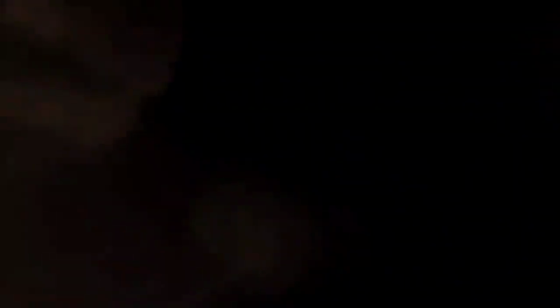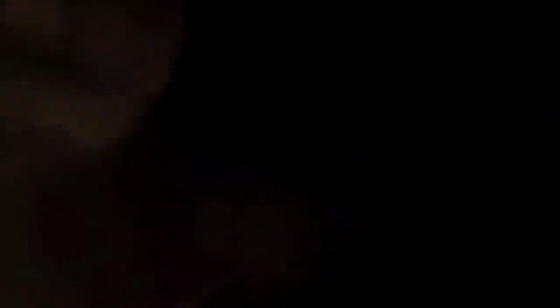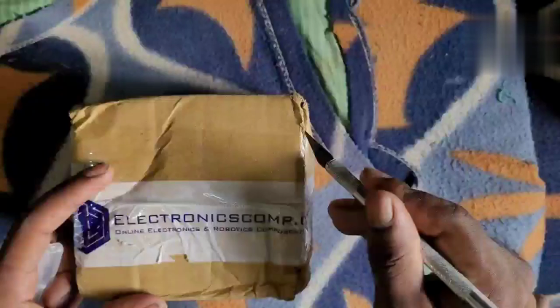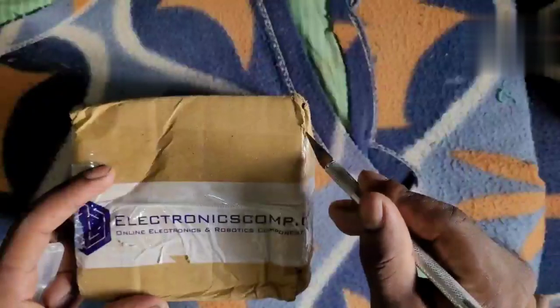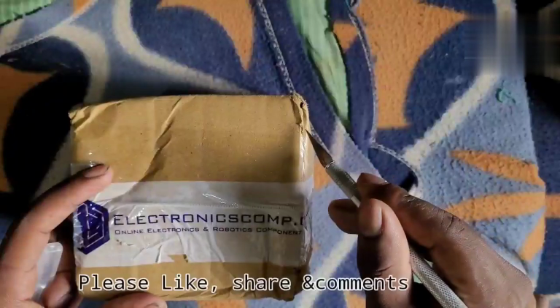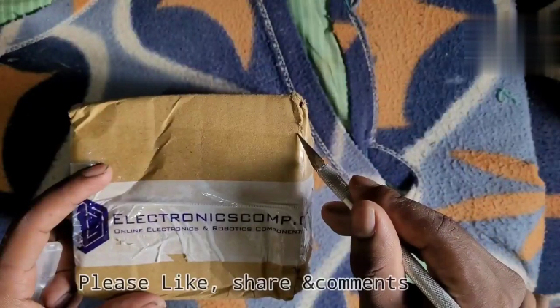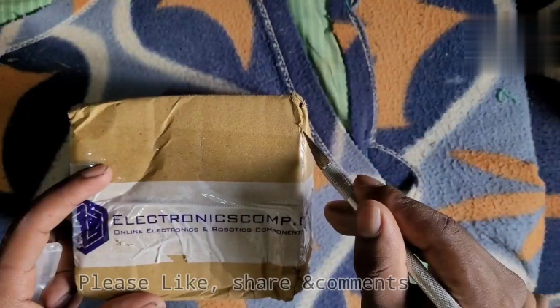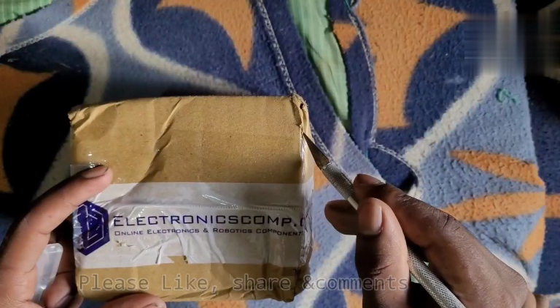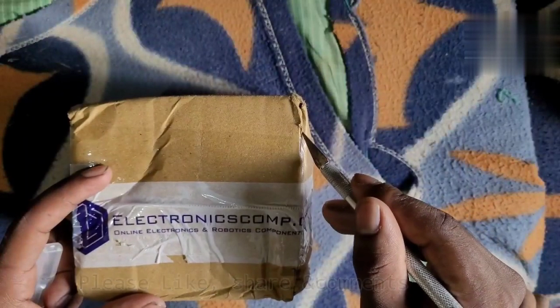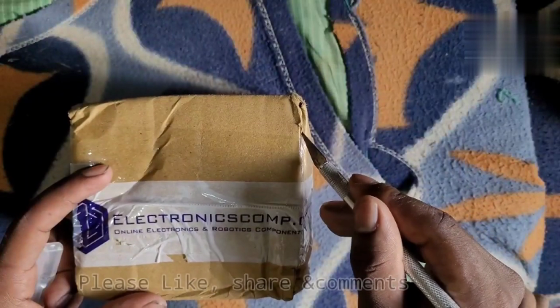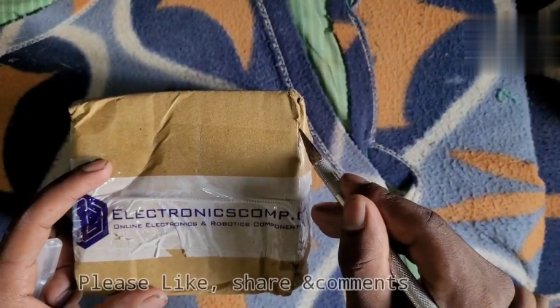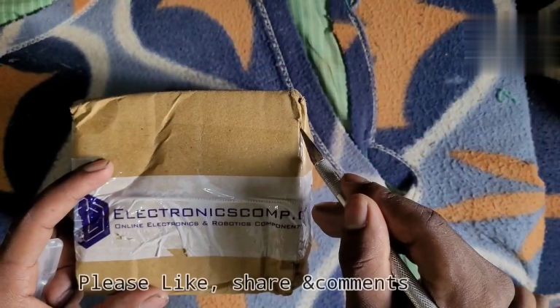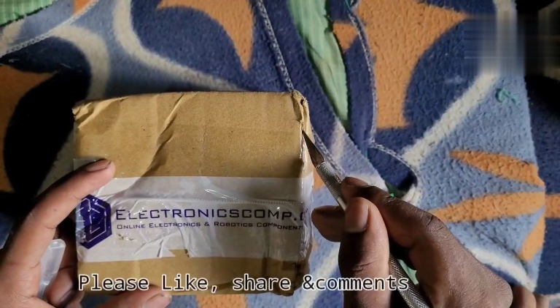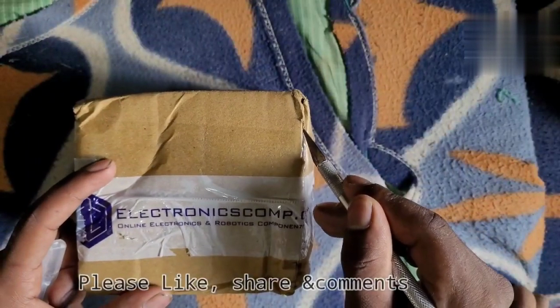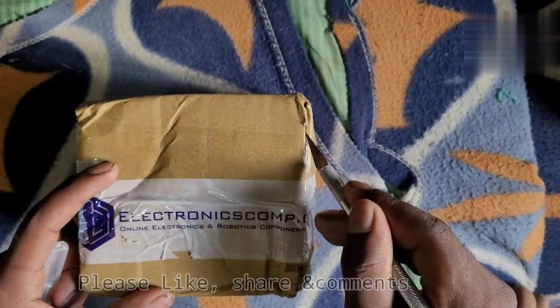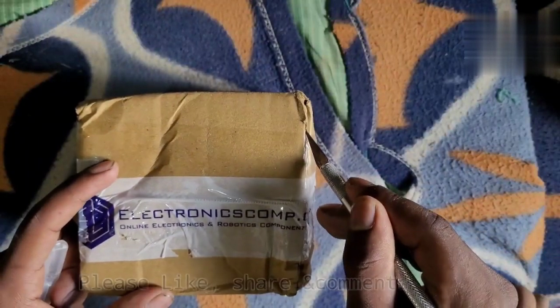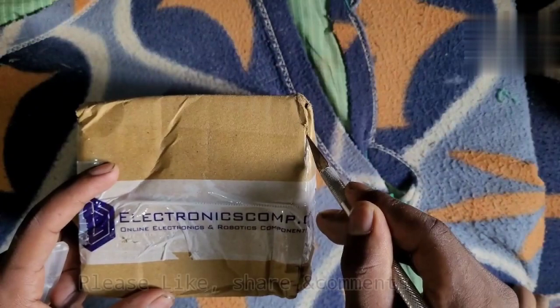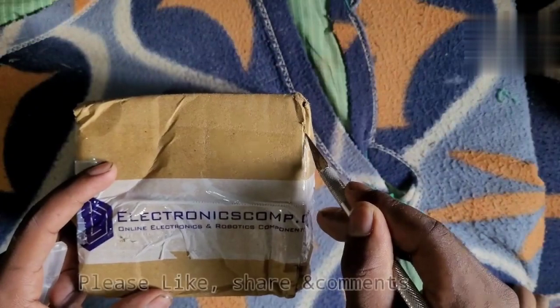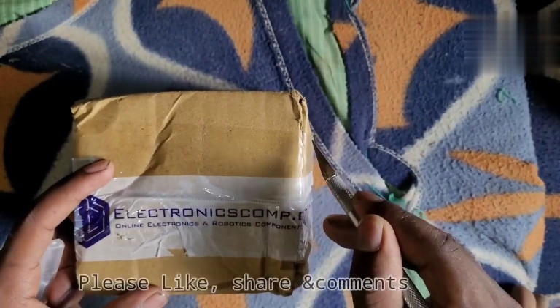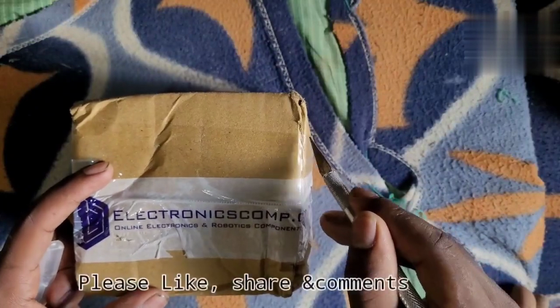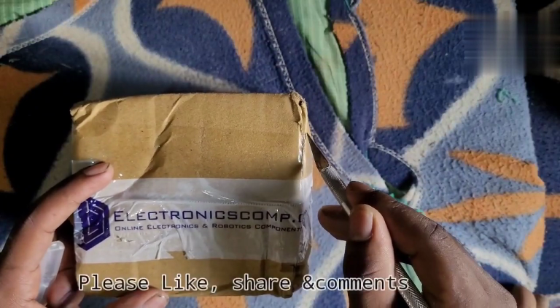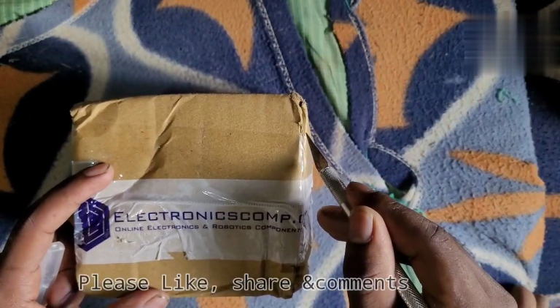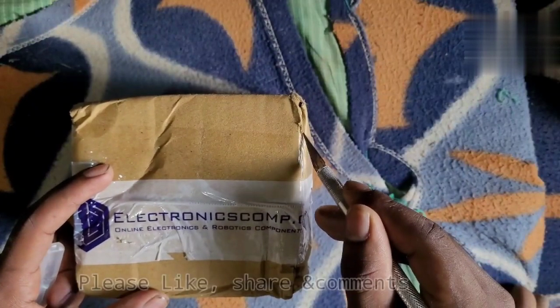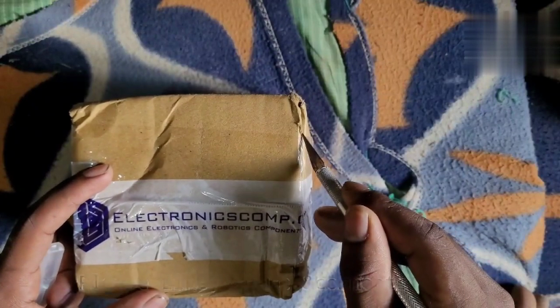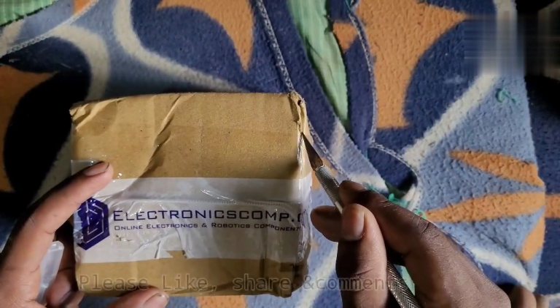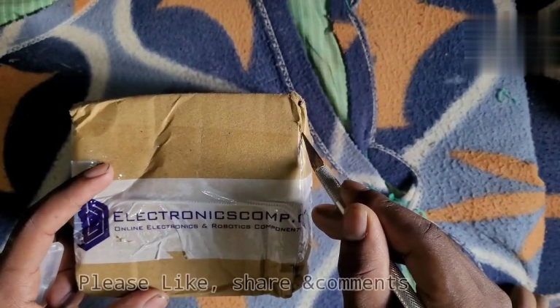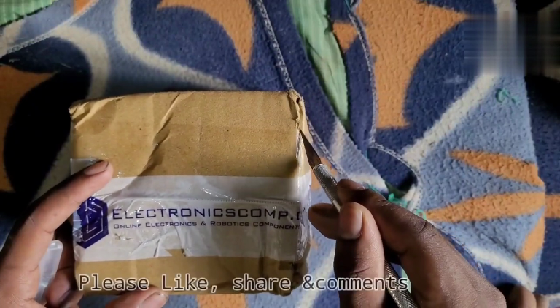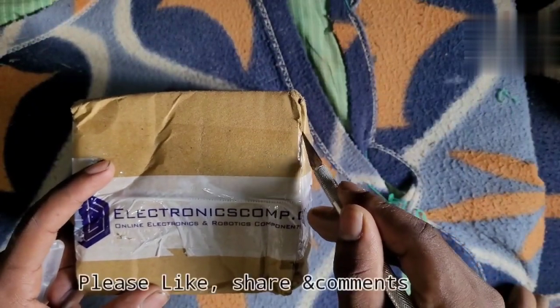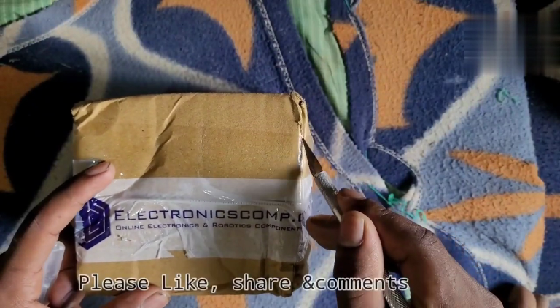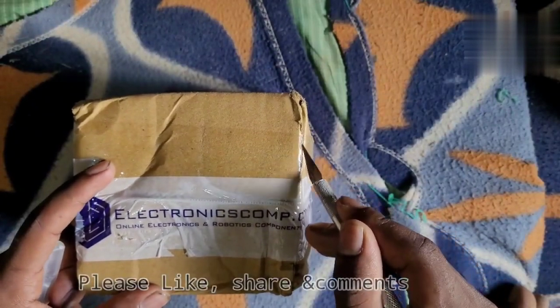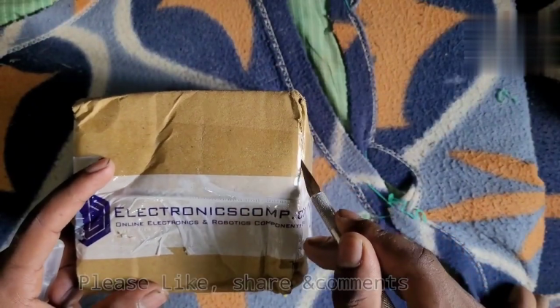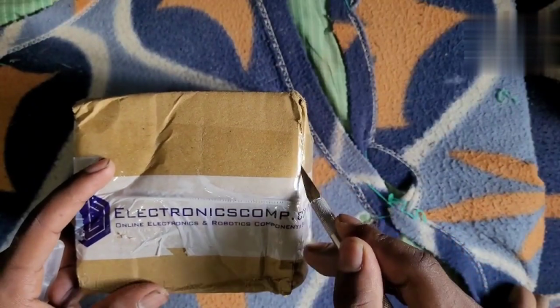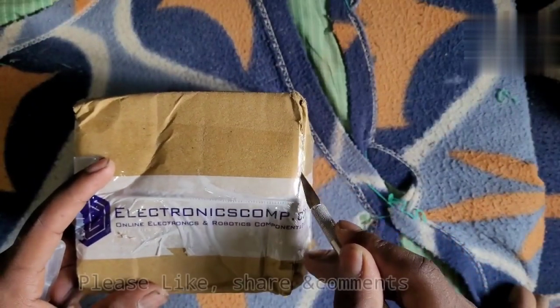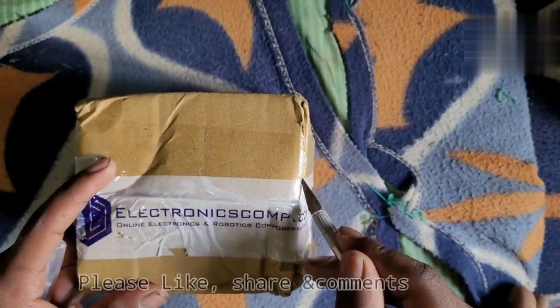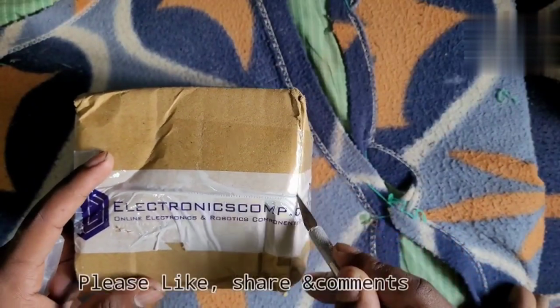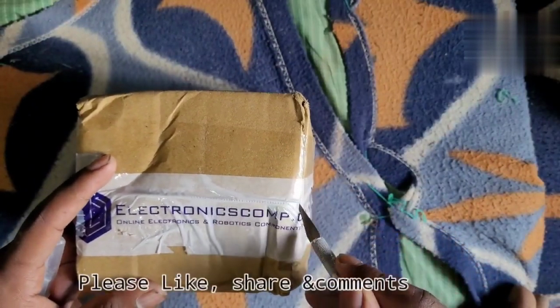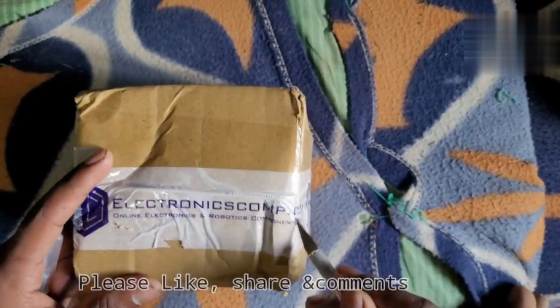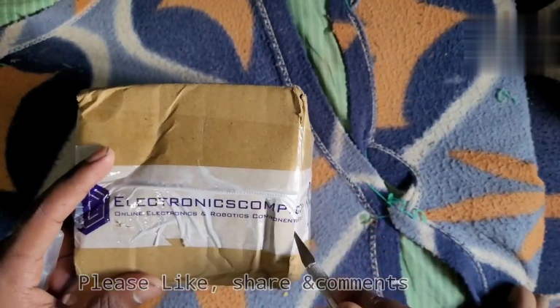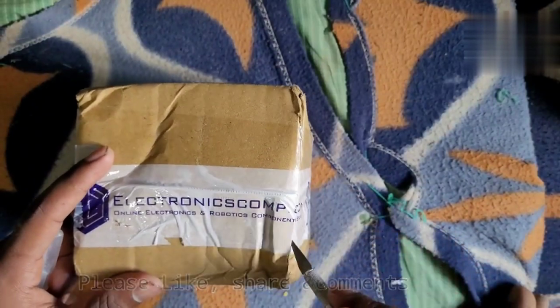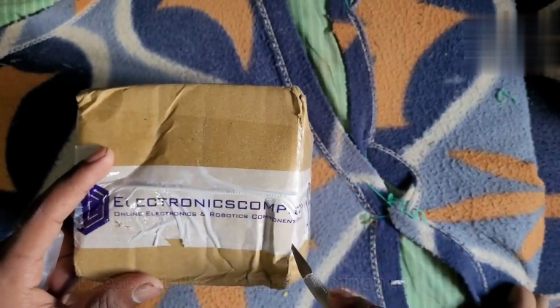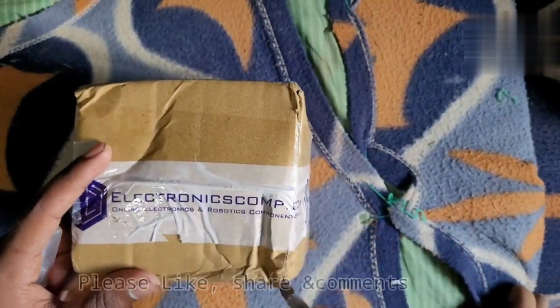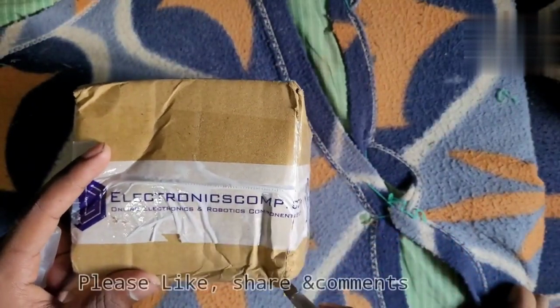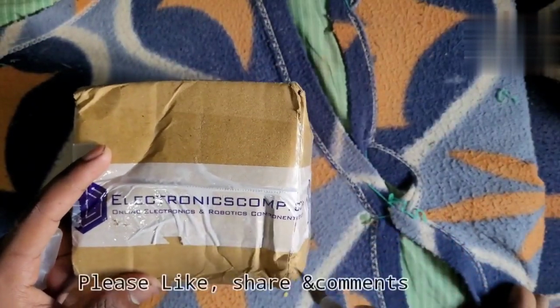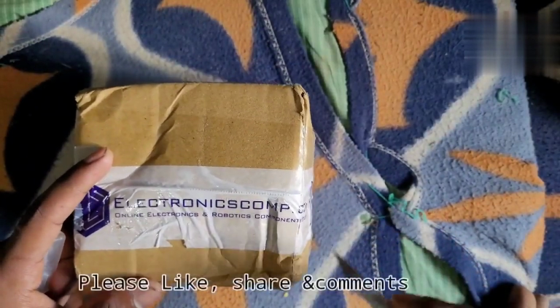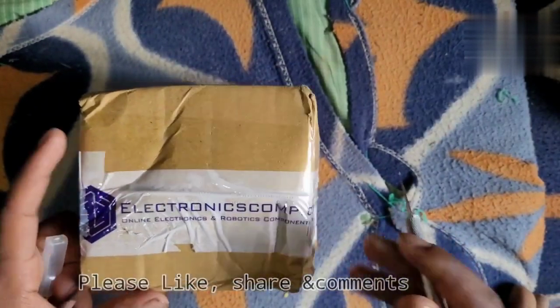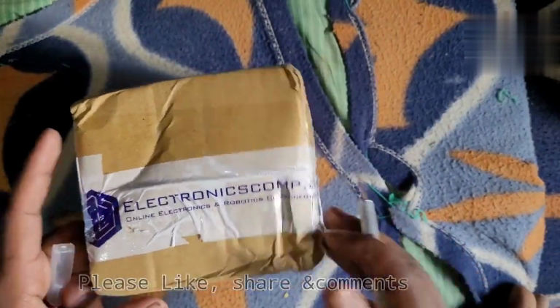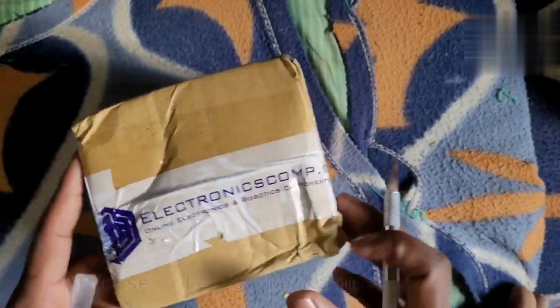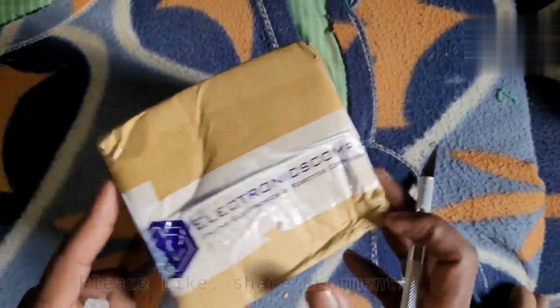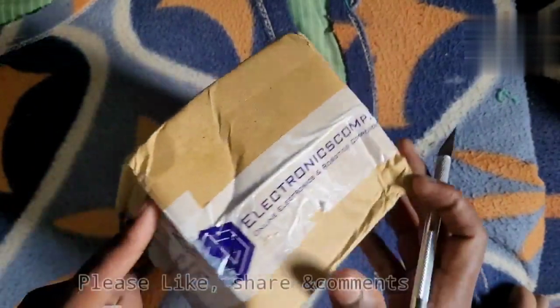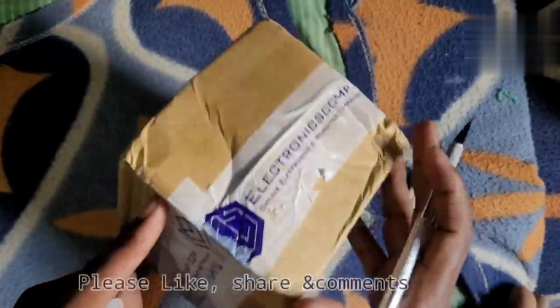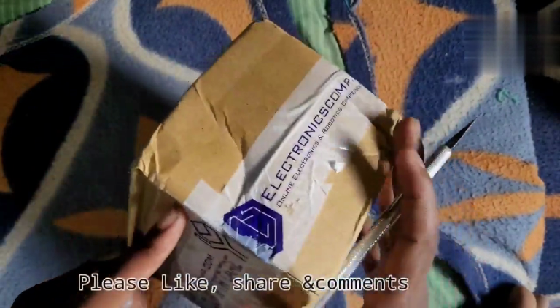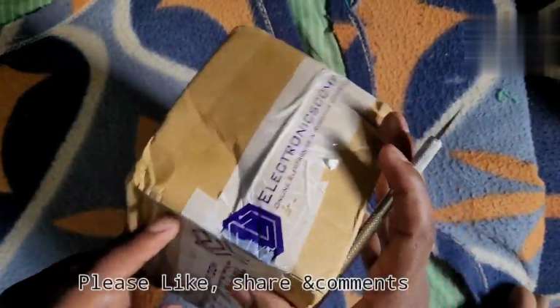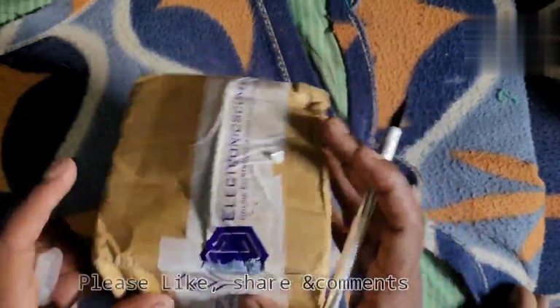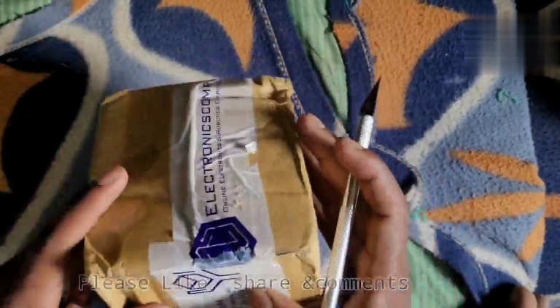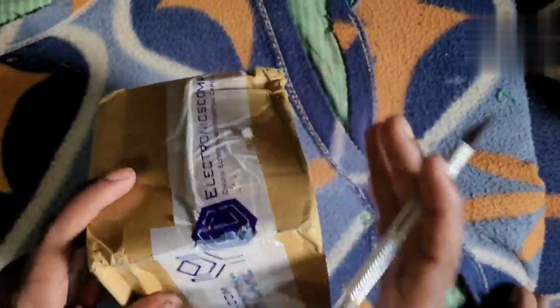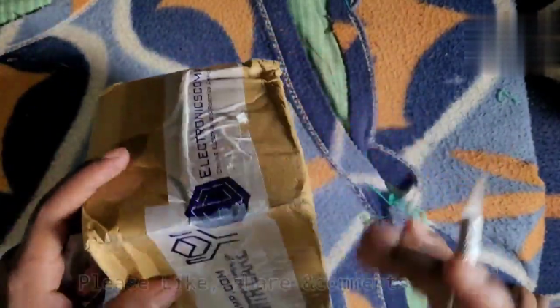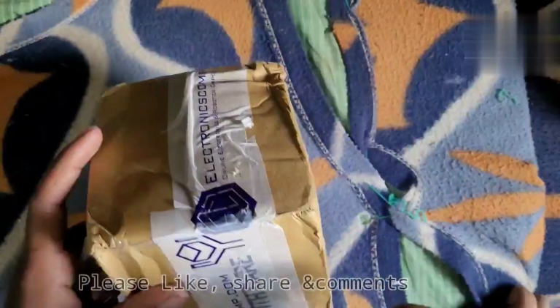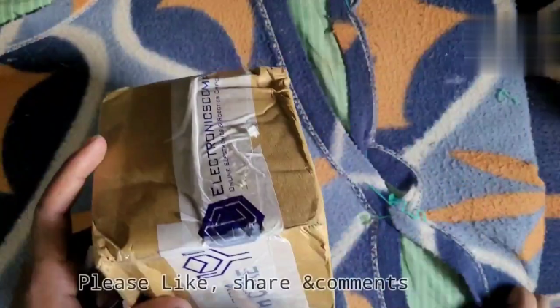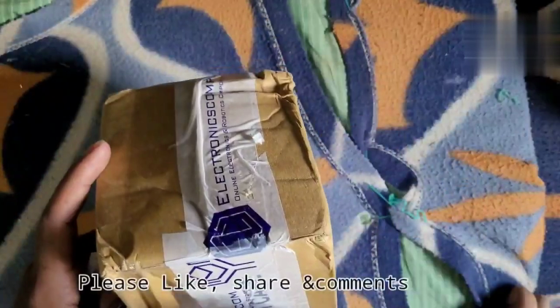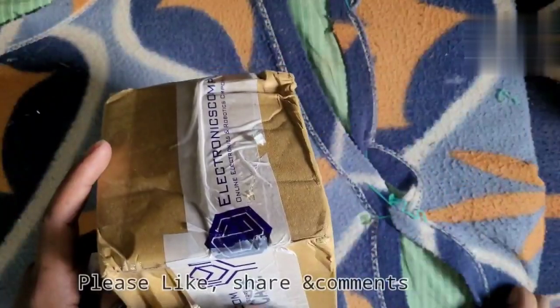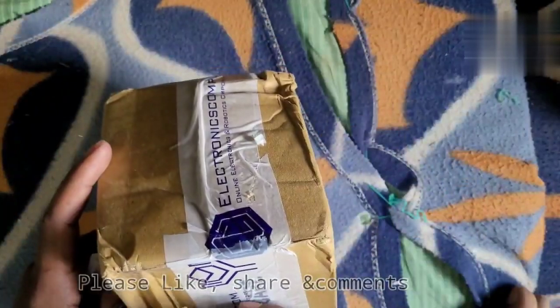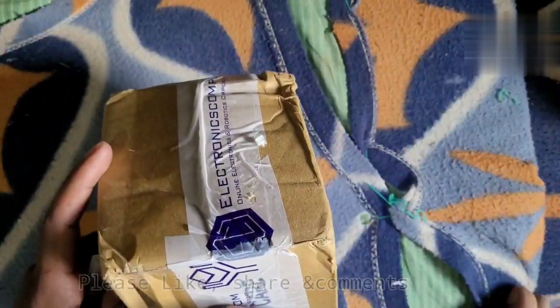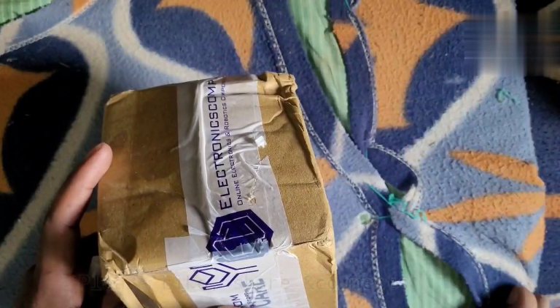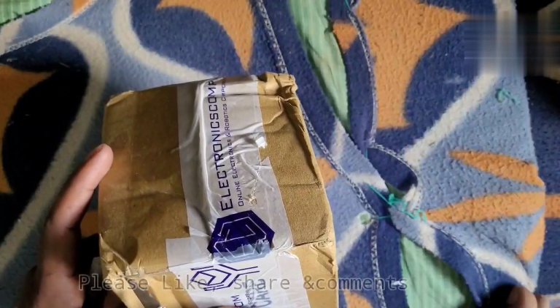Hey friends, welcome to my channel. Today we are going to get started with a power bank.